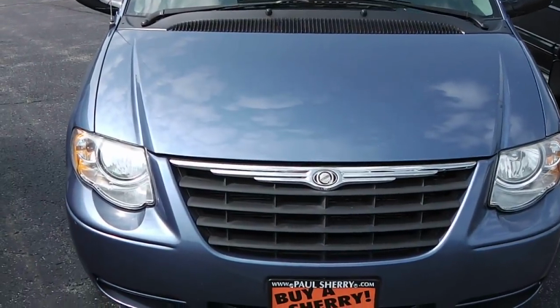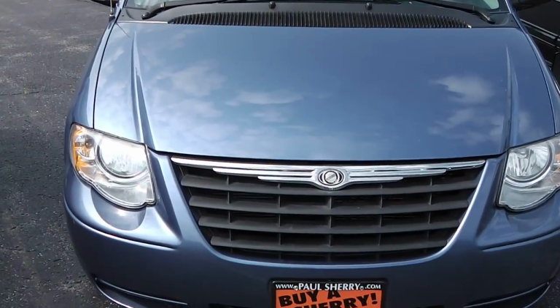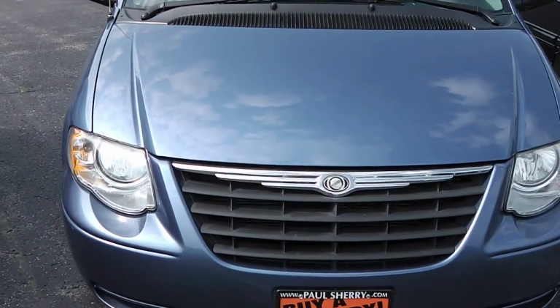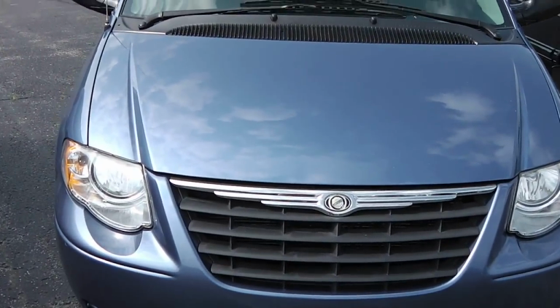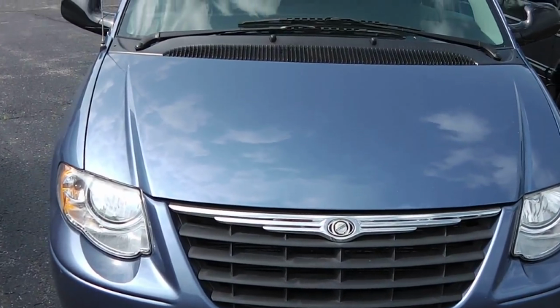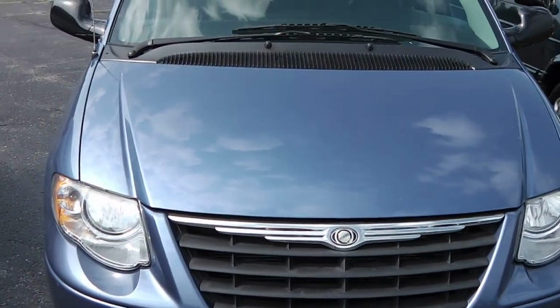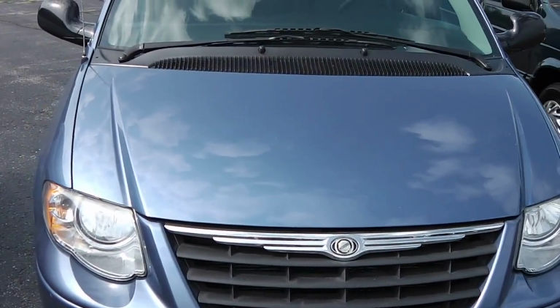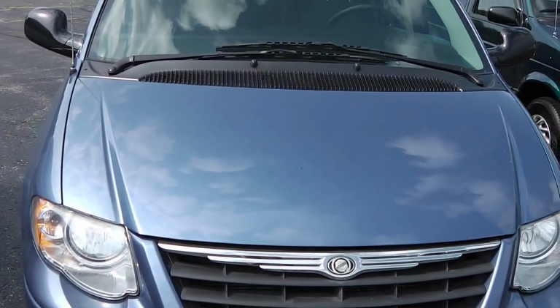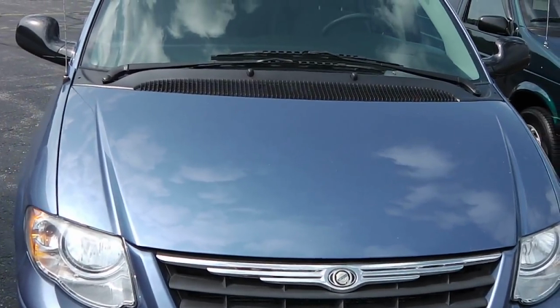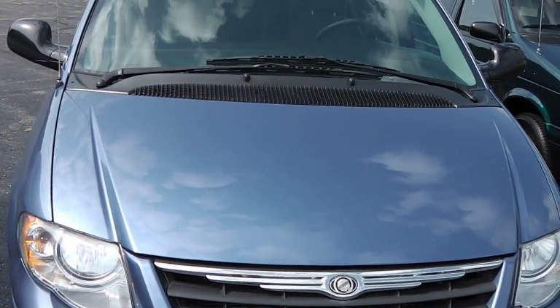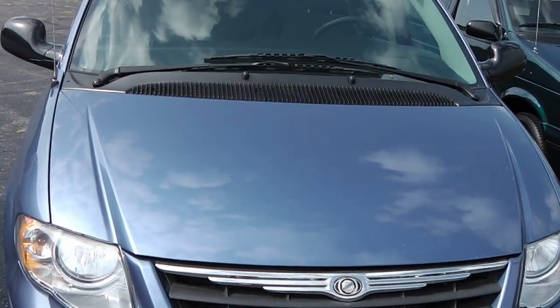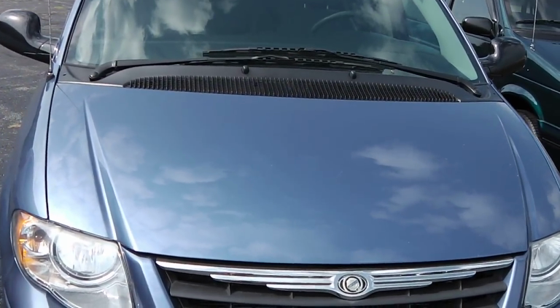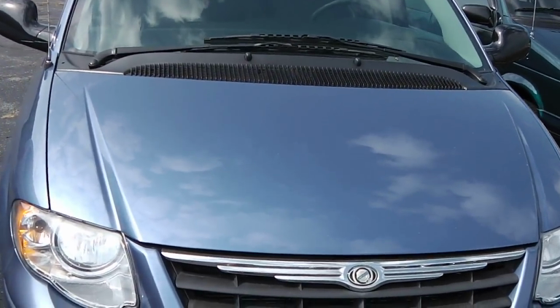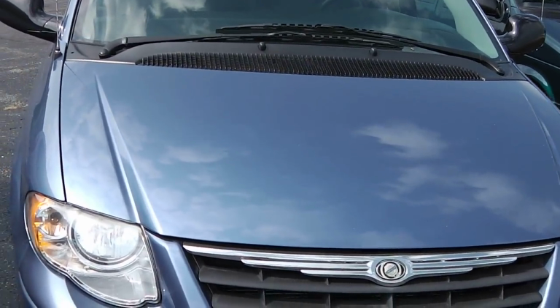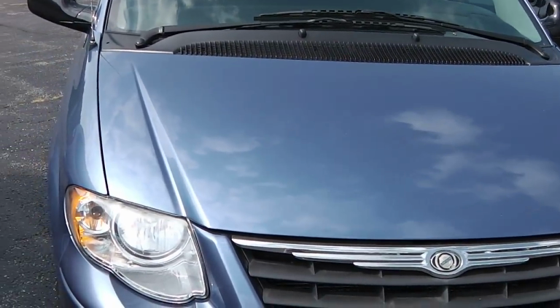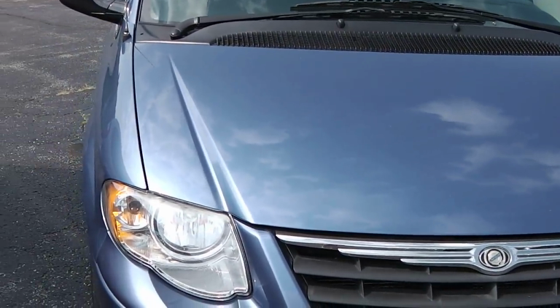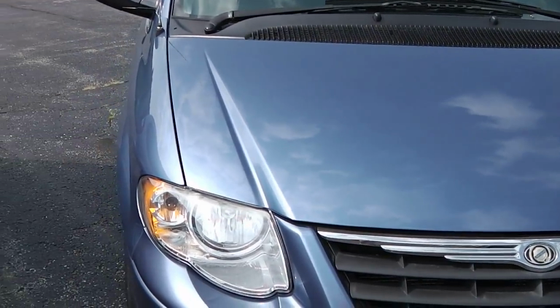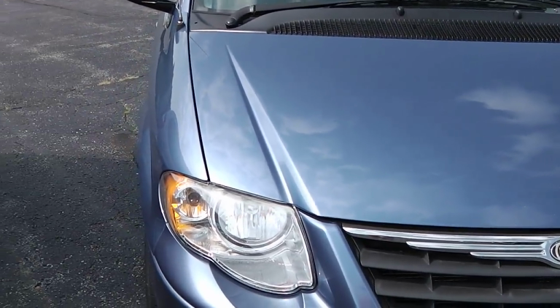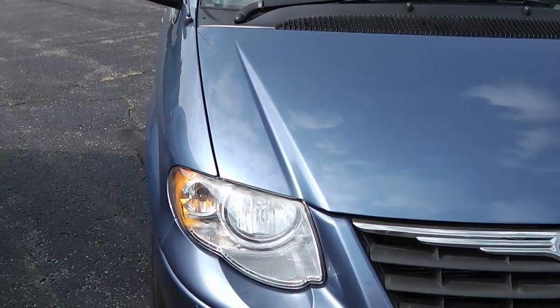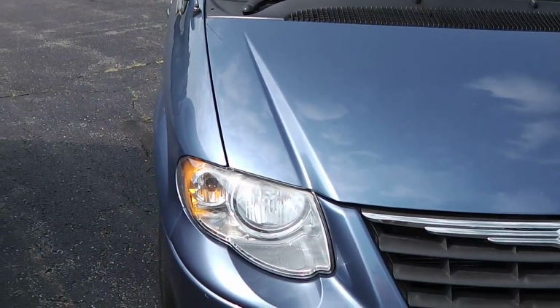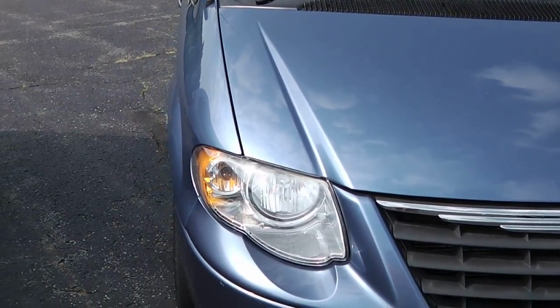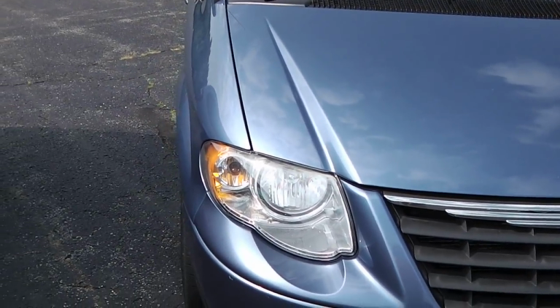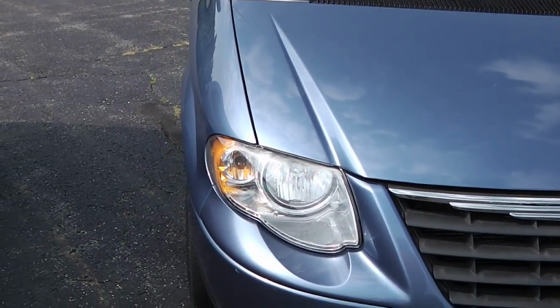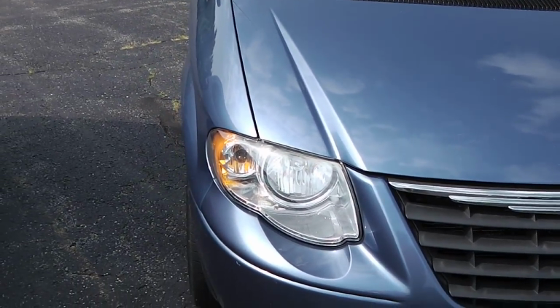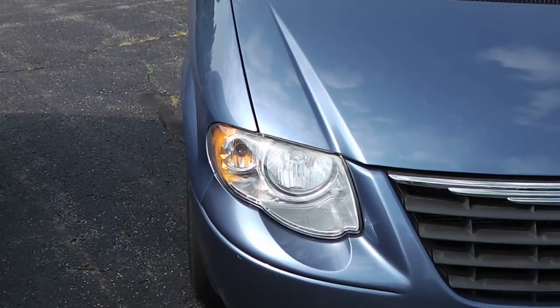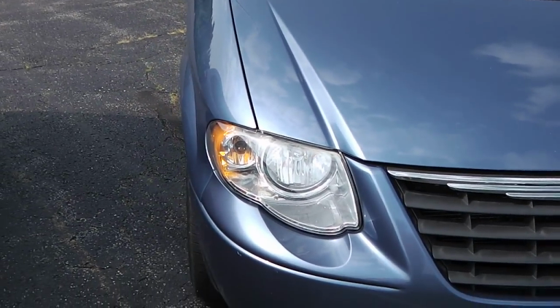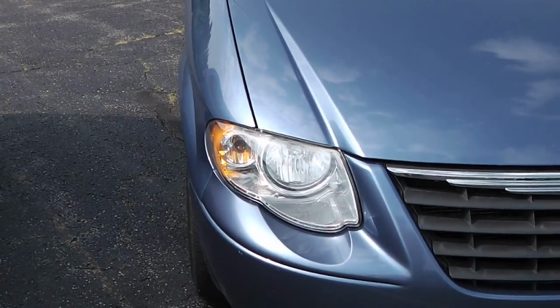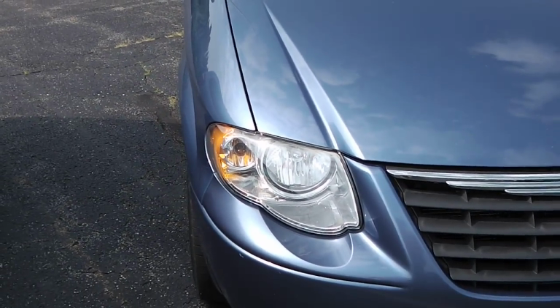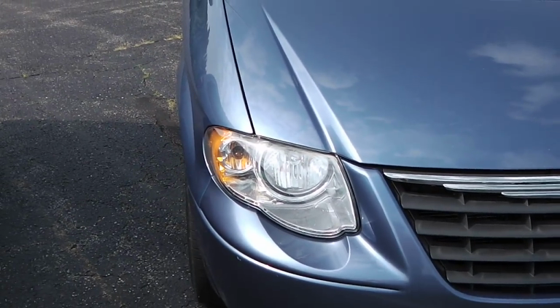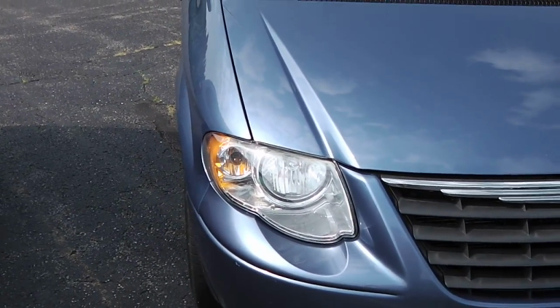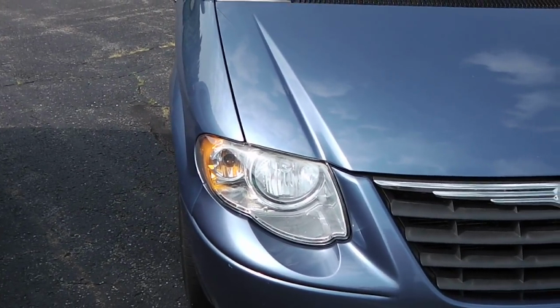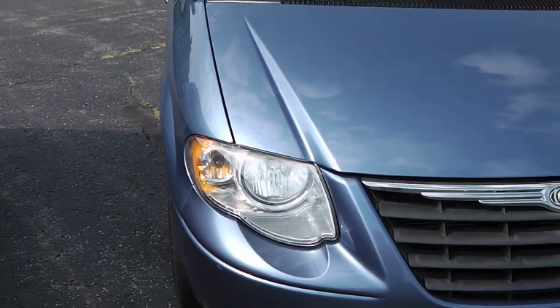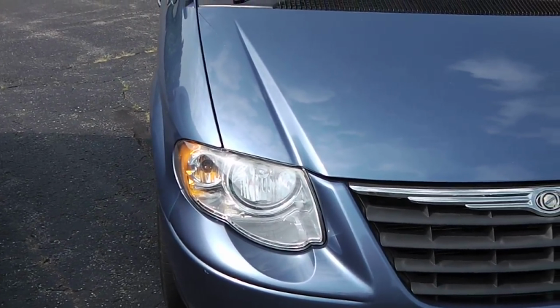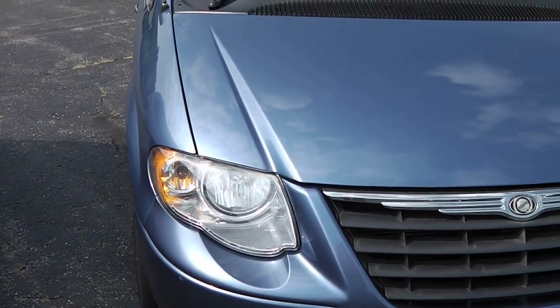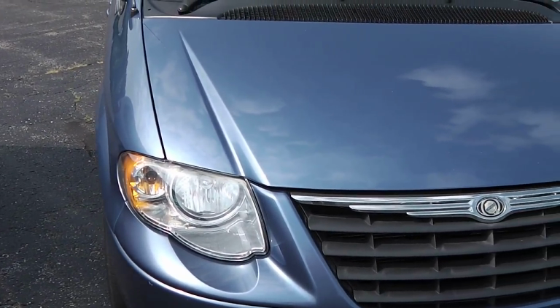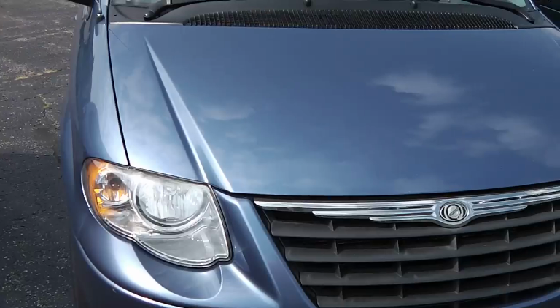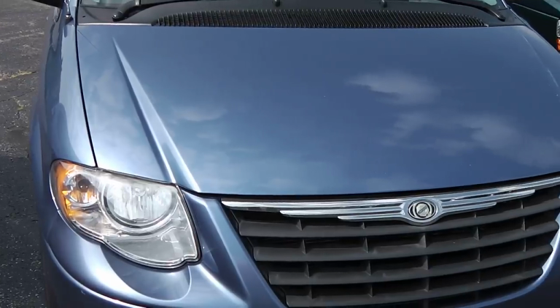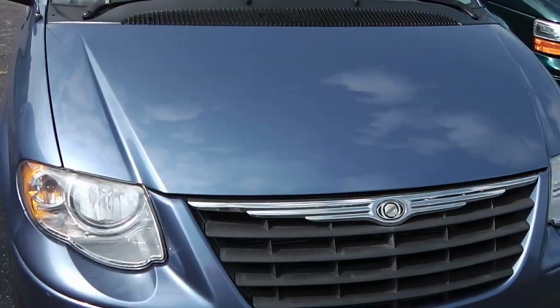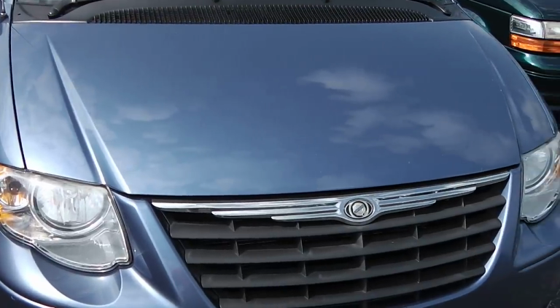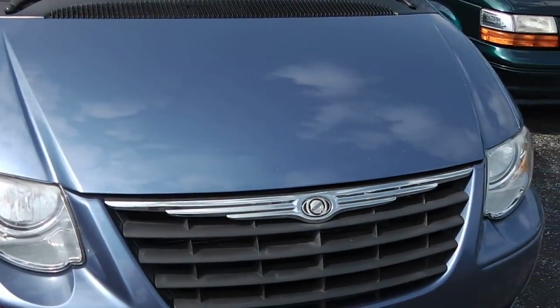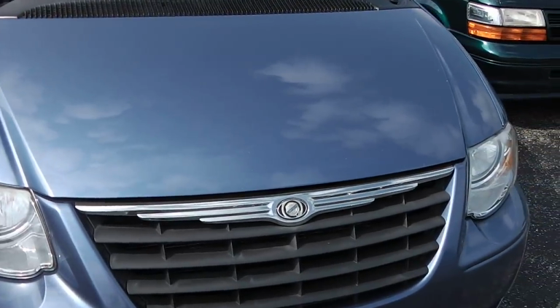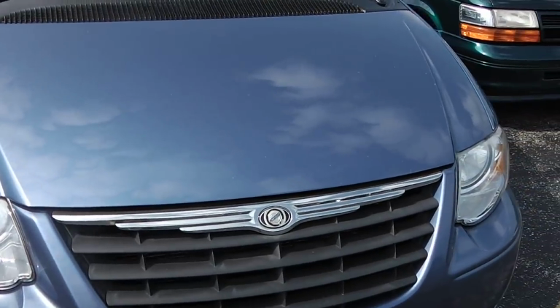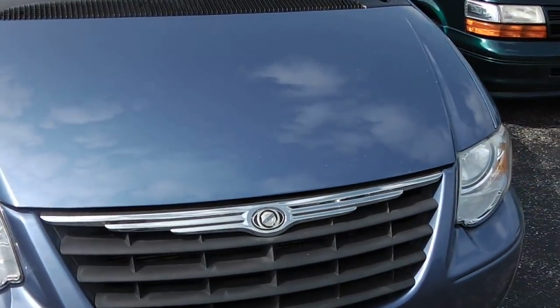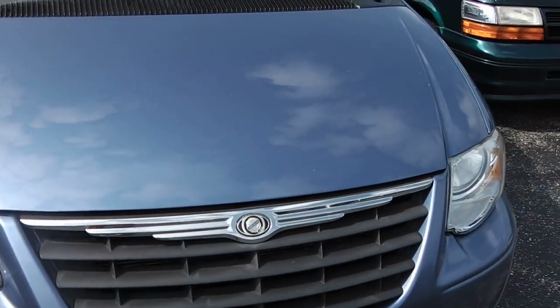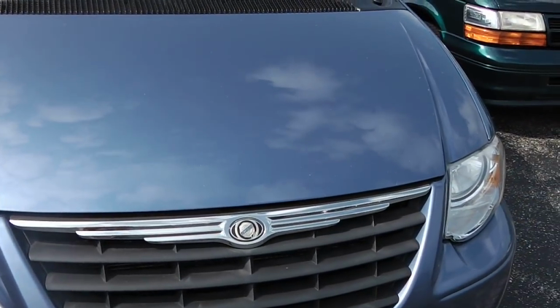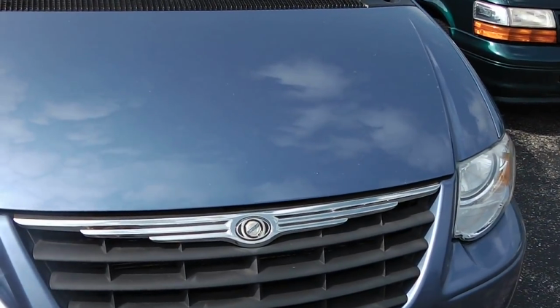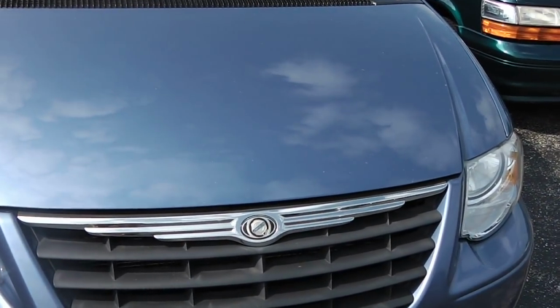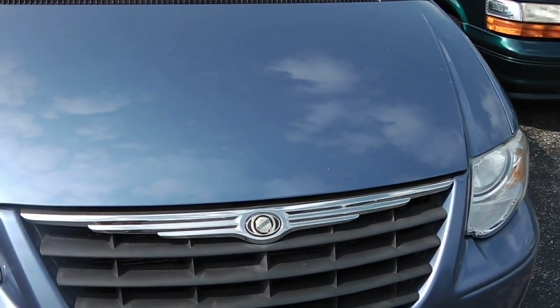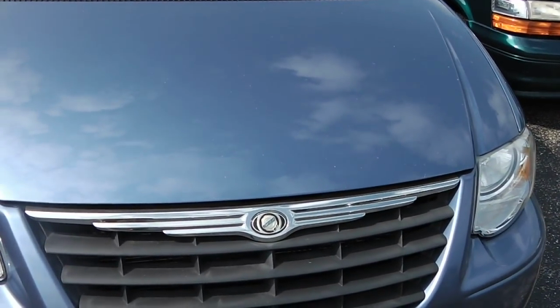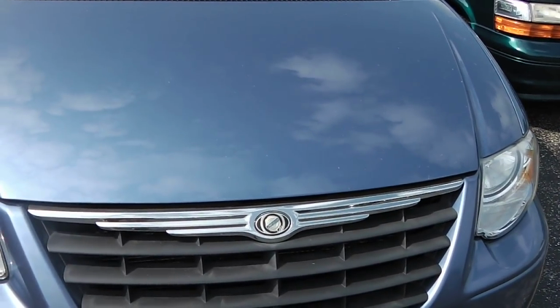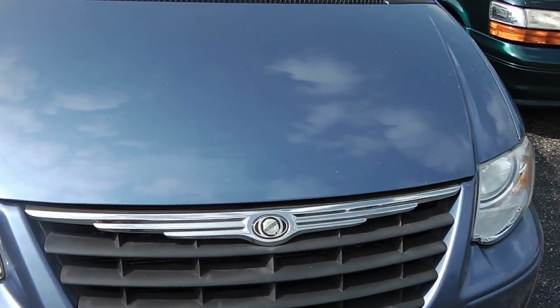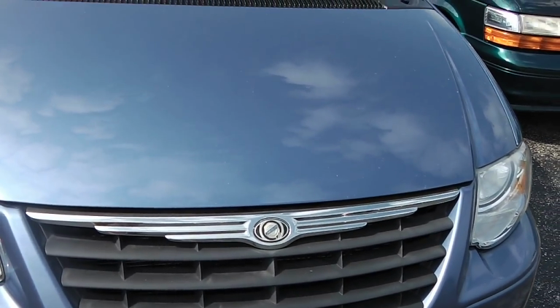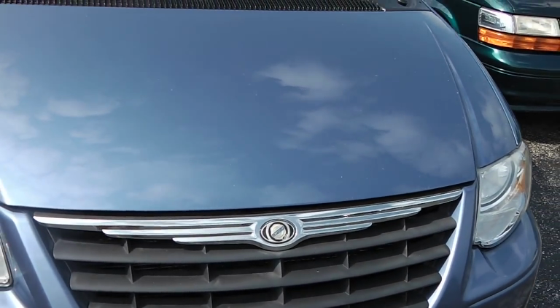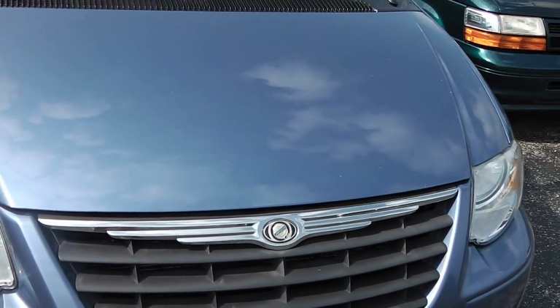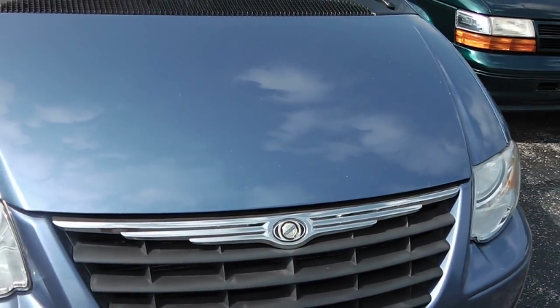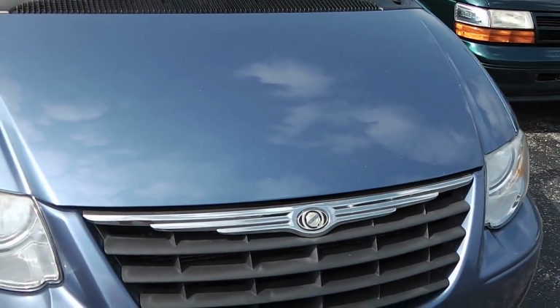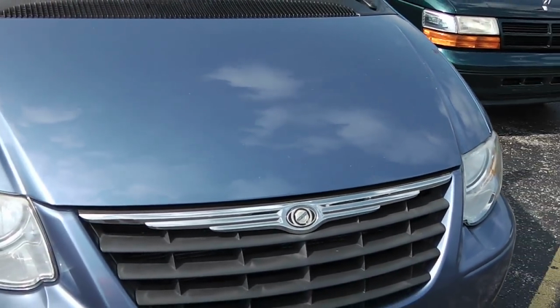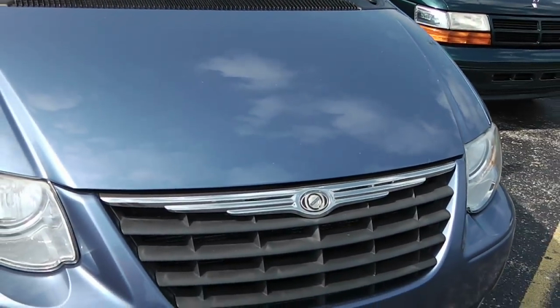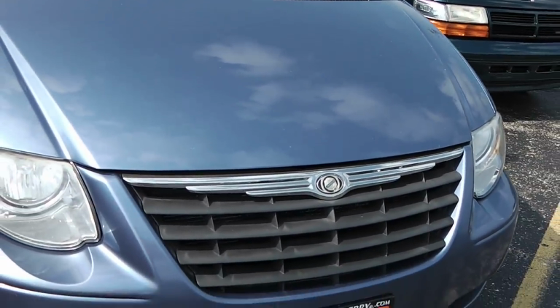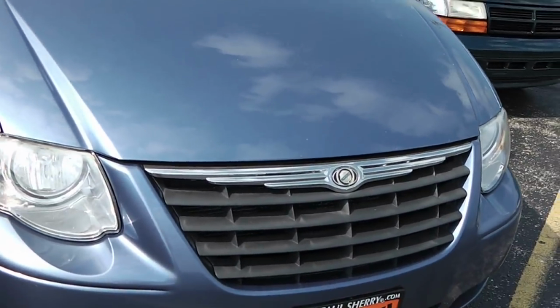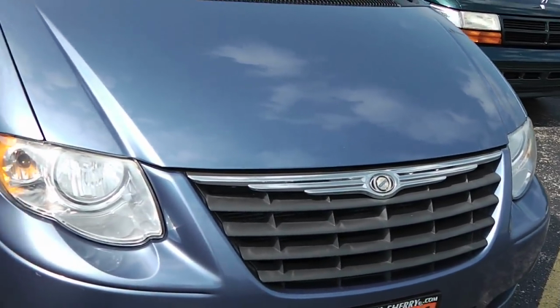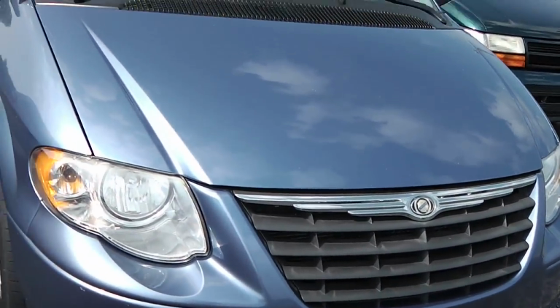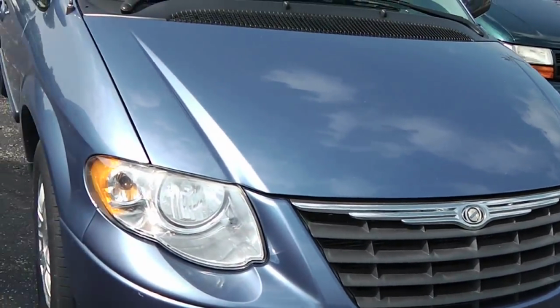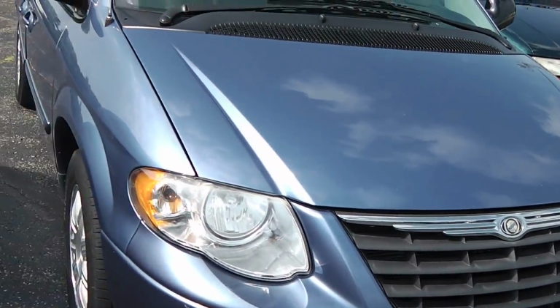You can see it's light blue in color, clear headlights — not damaged, fogged up, or faded or anything. Signature Chrysler emblem layered in the grille.